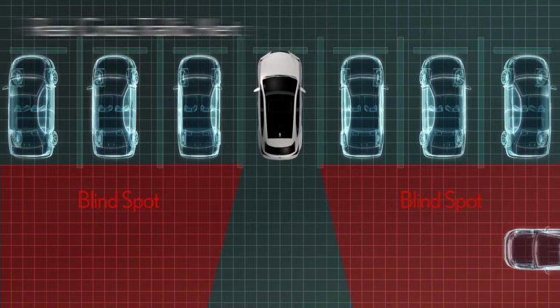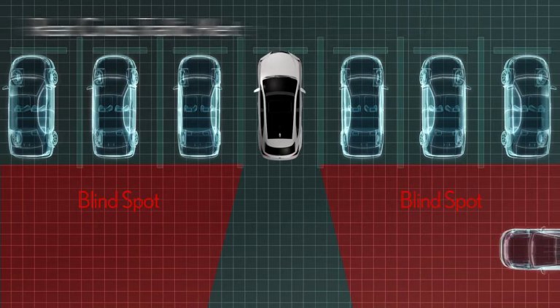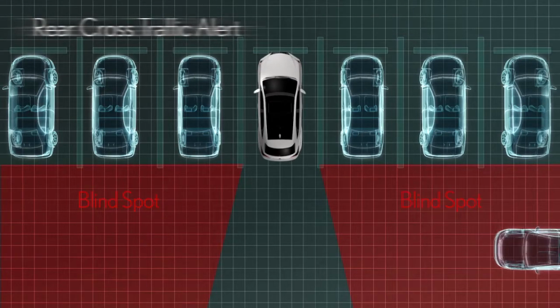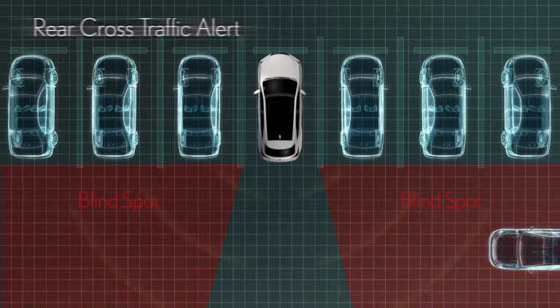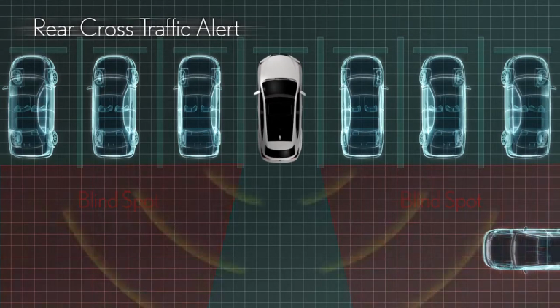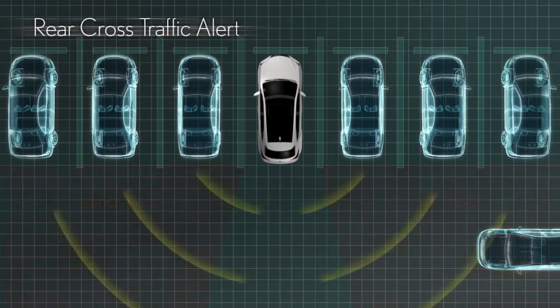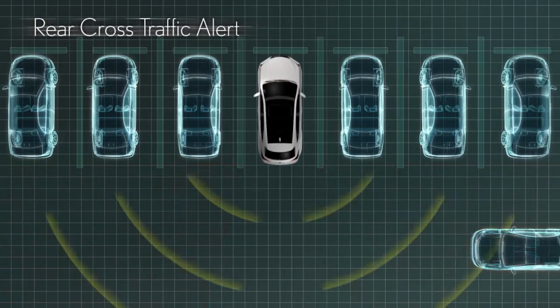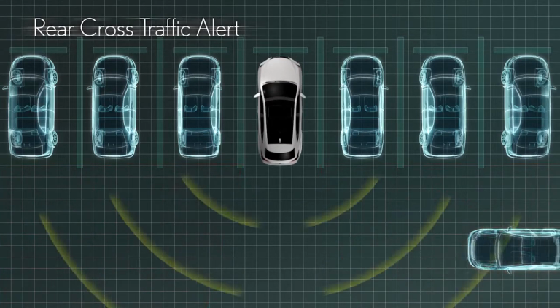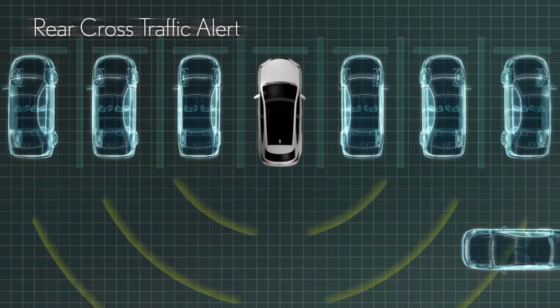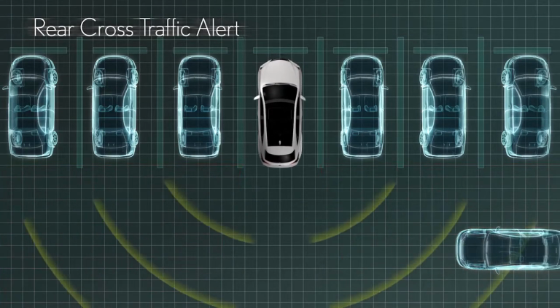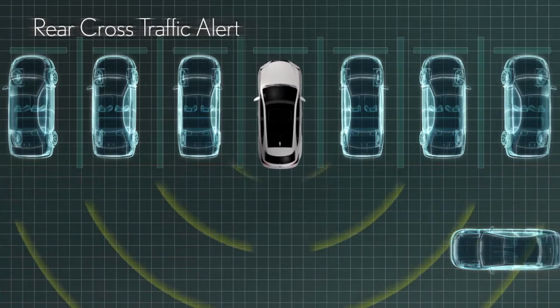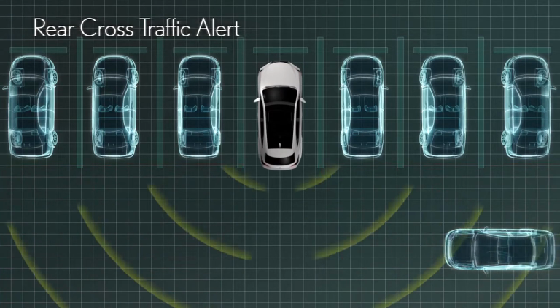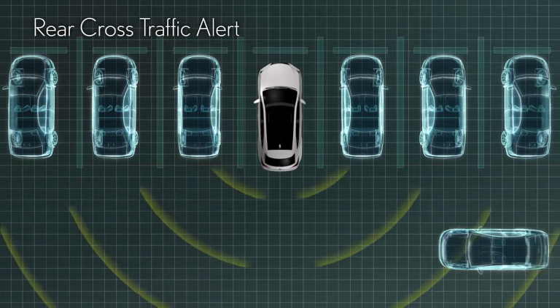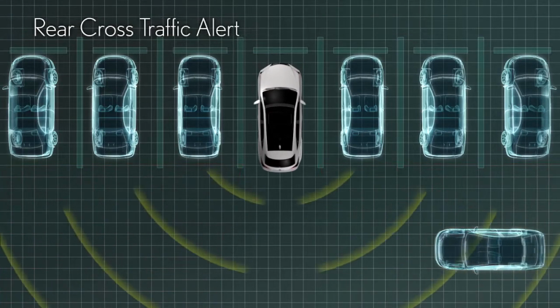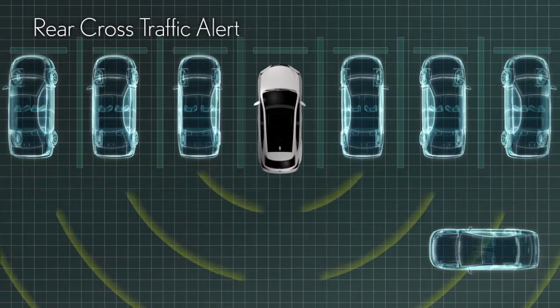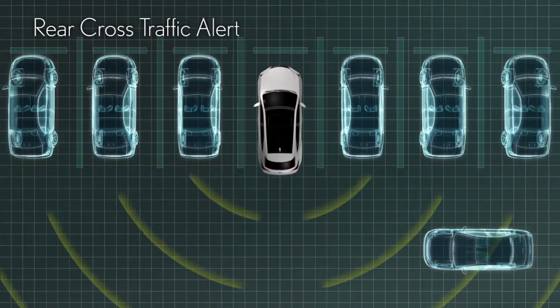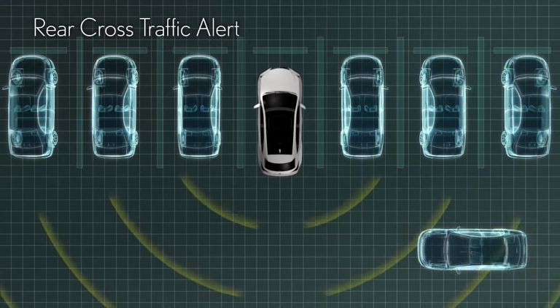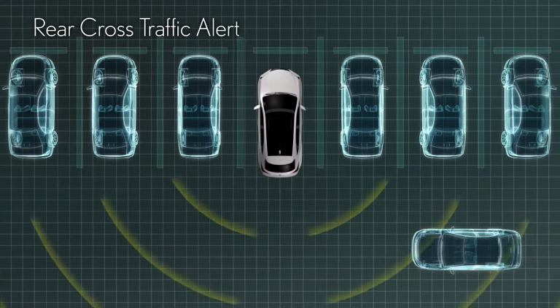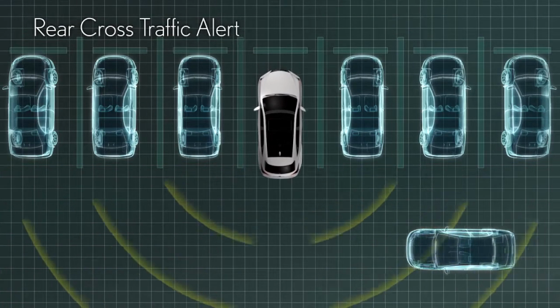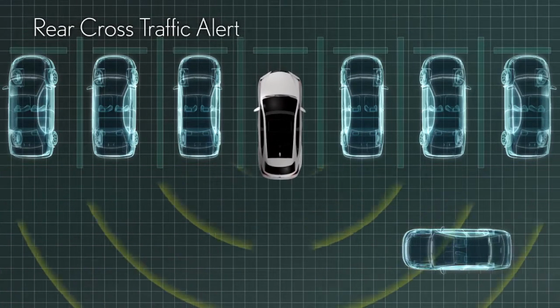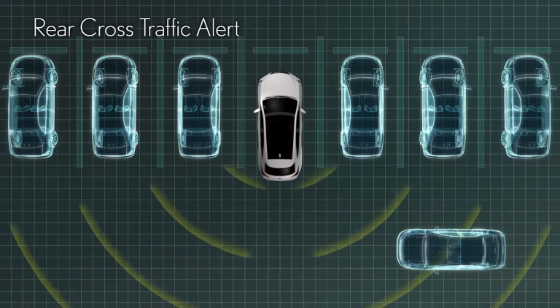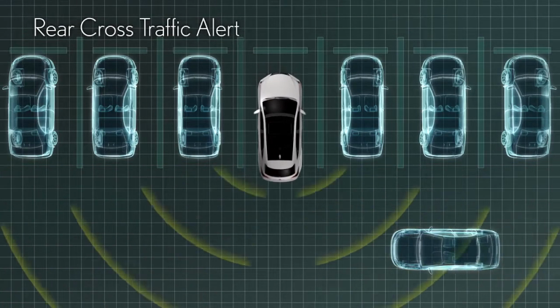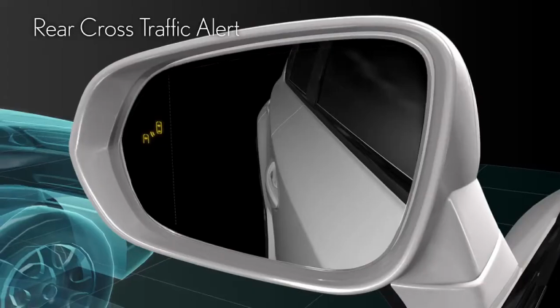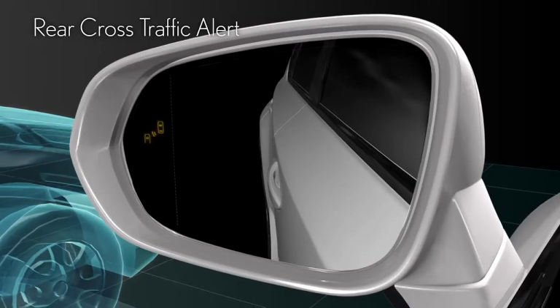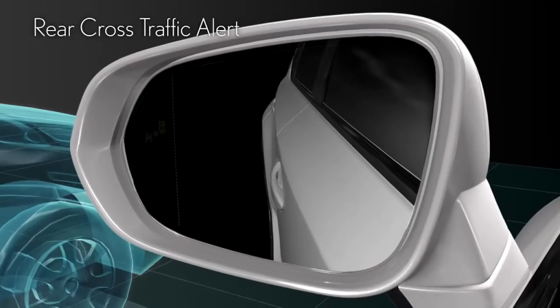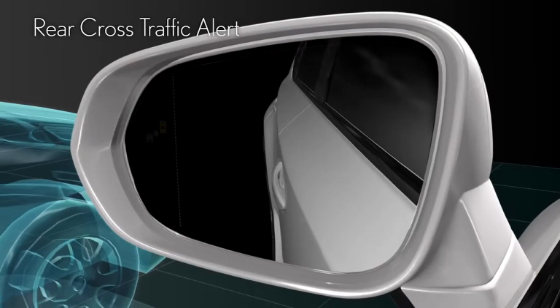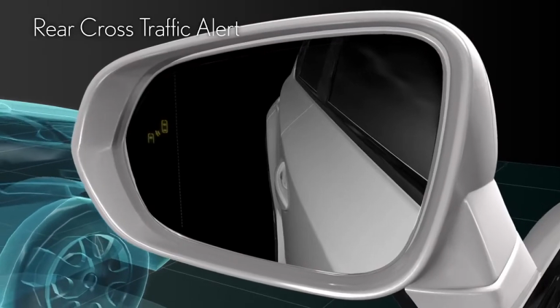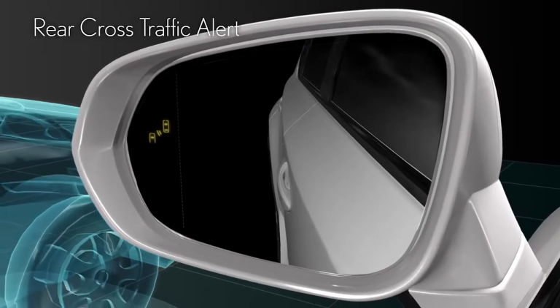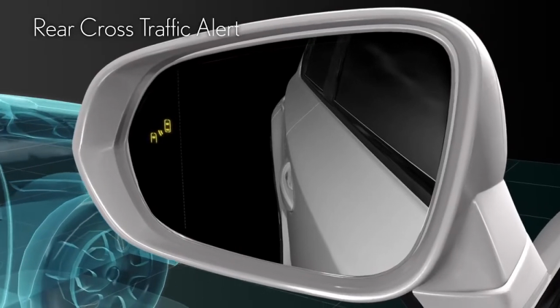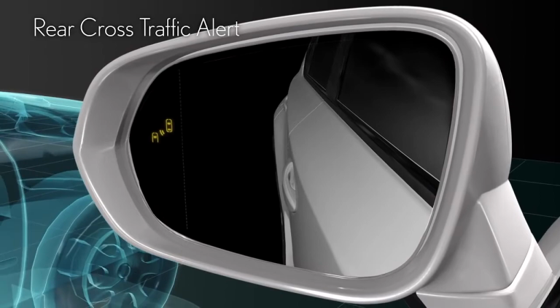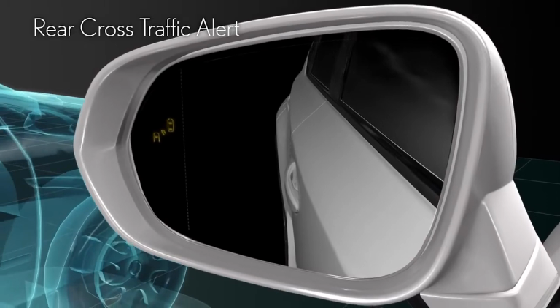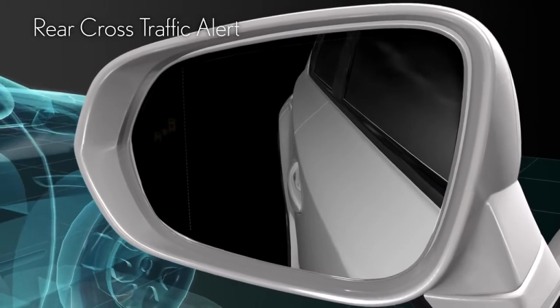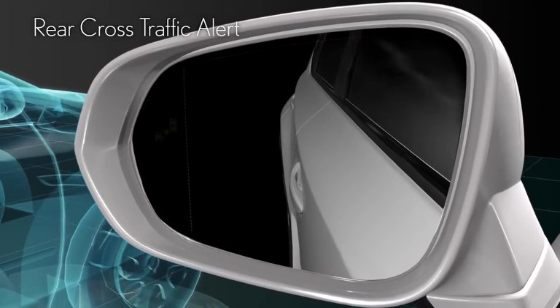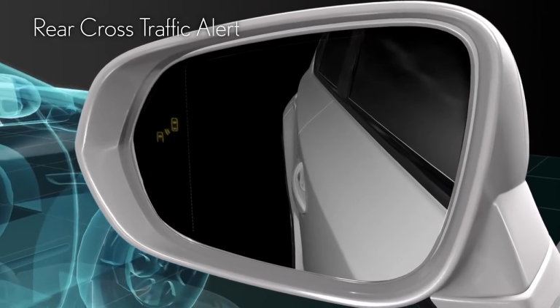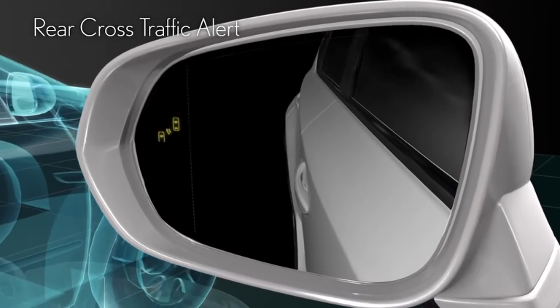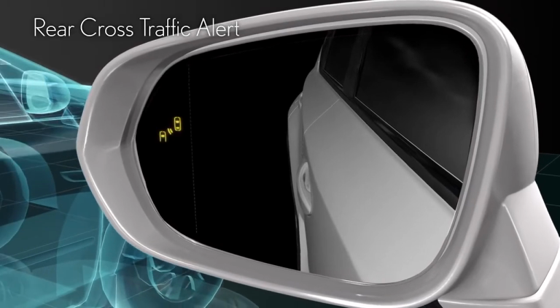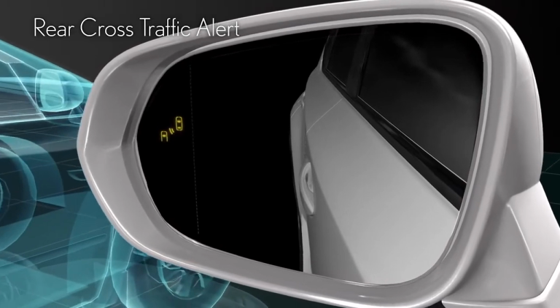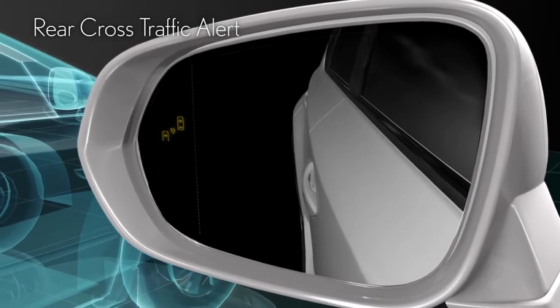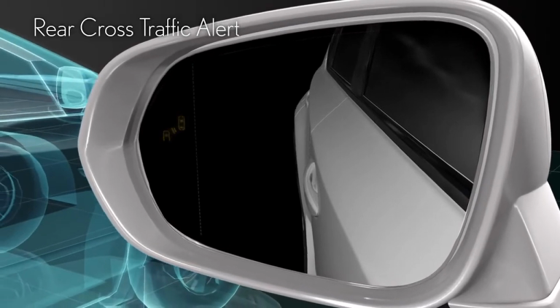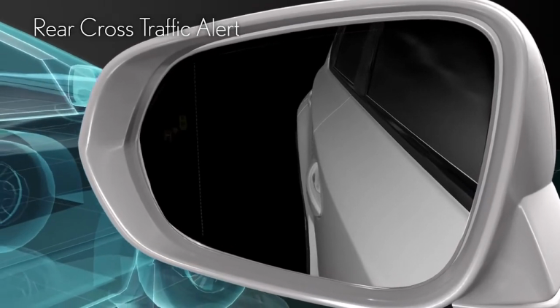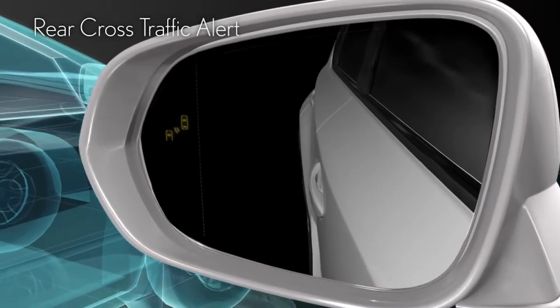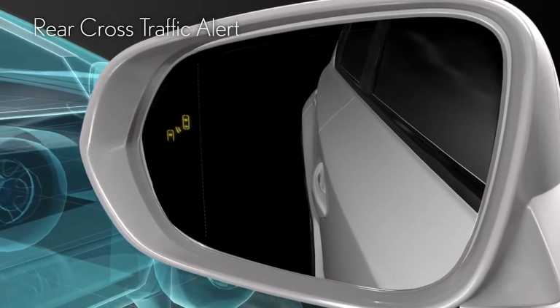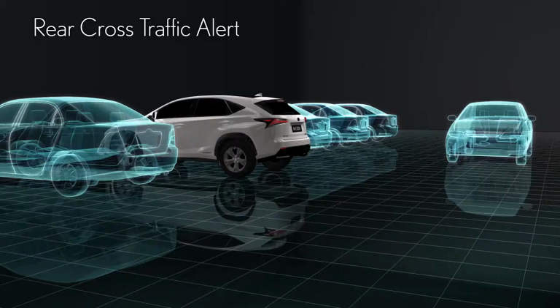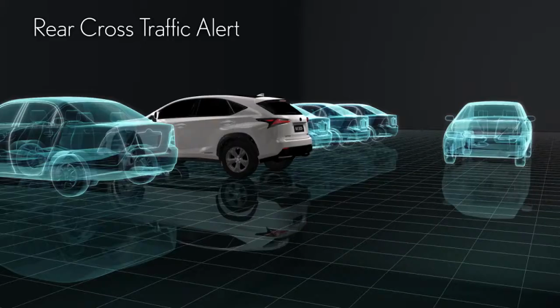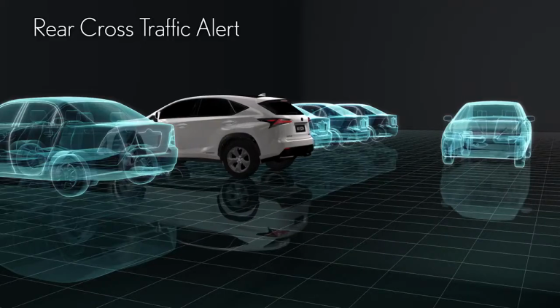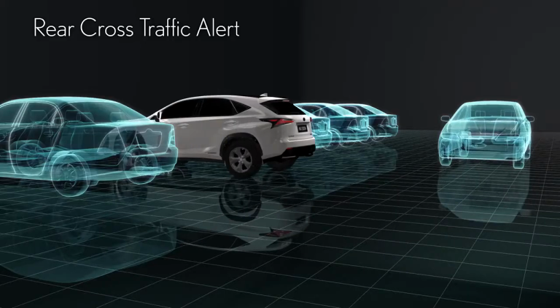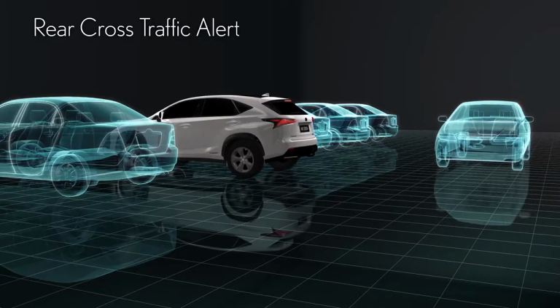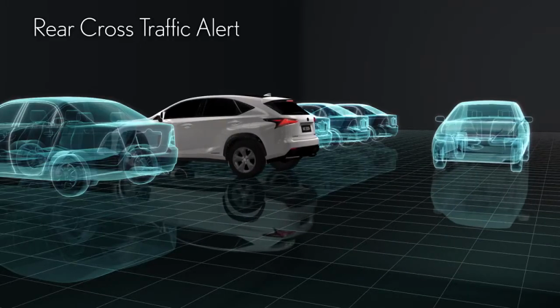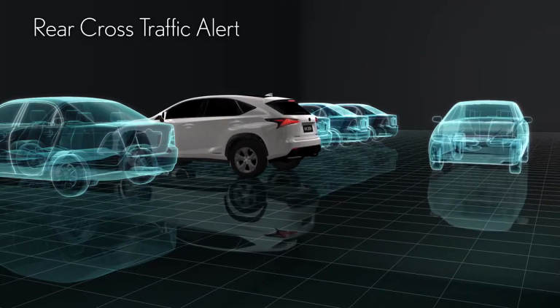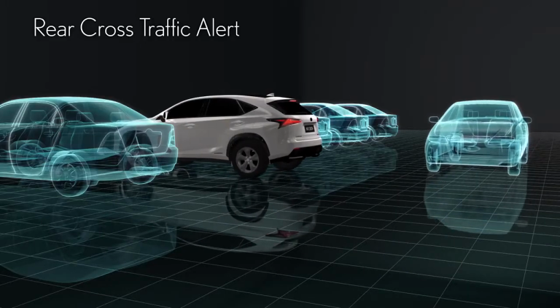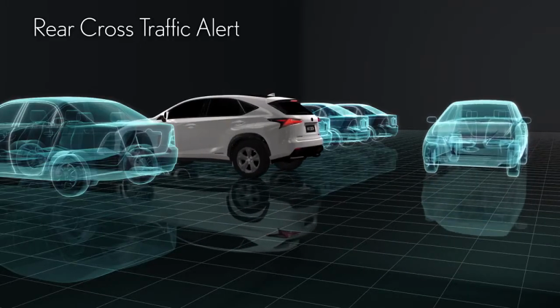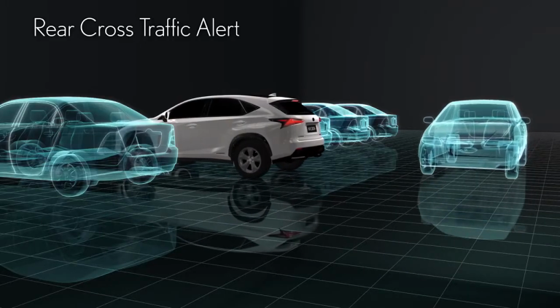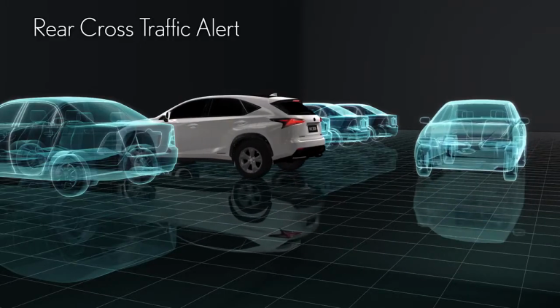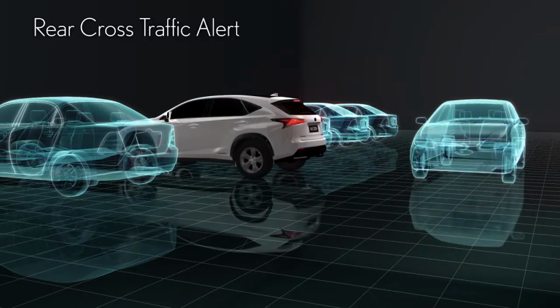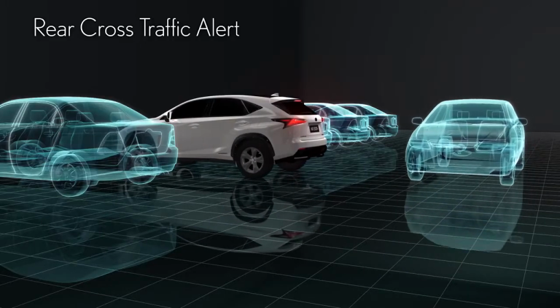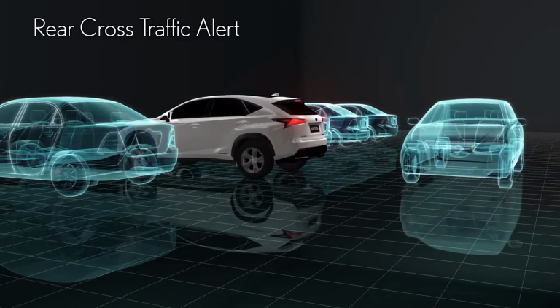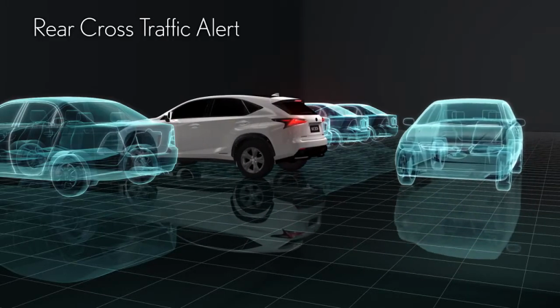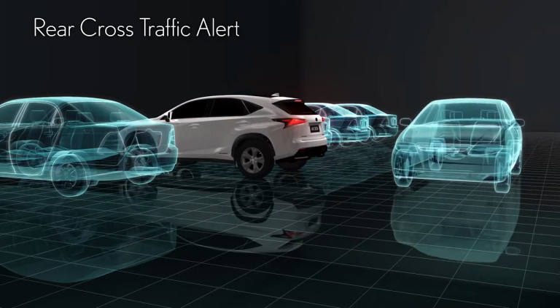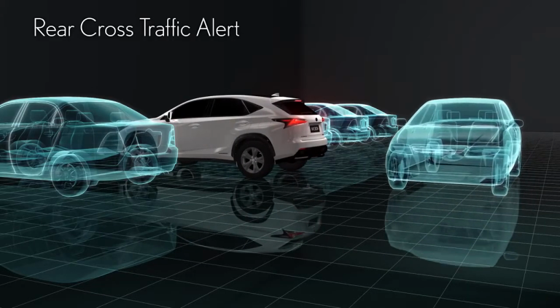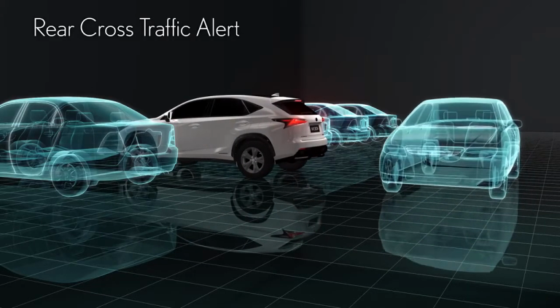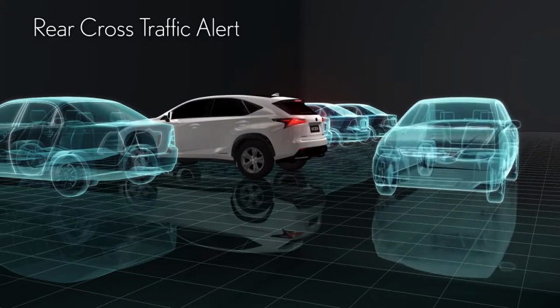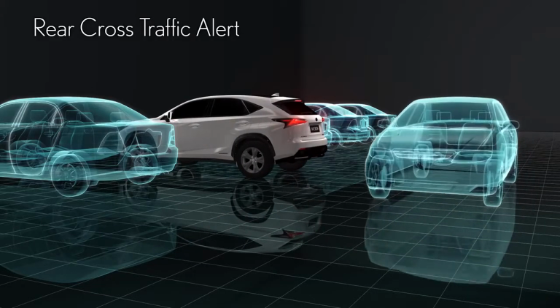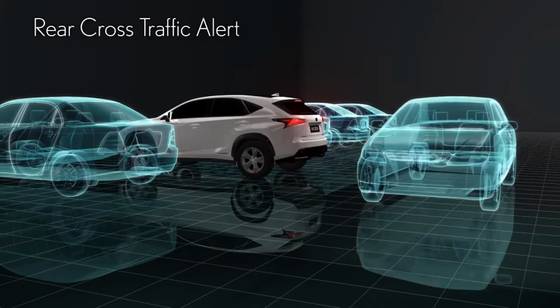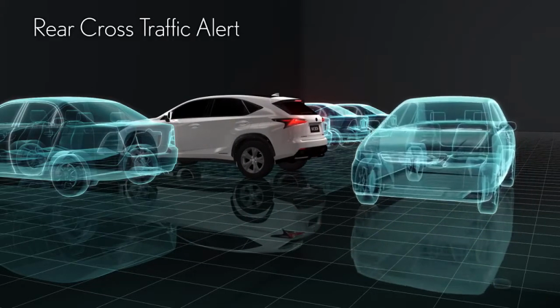Rear Cross Traffic Alert detects a crossing car in the blind spot and helps to prevent accidents in parking lots and on narrow roadways.